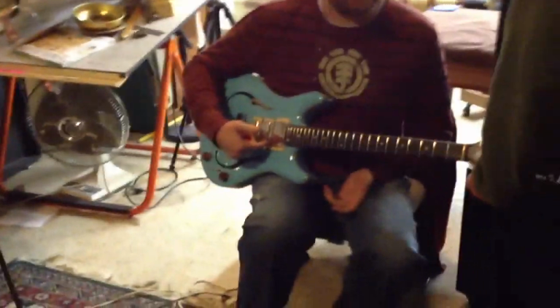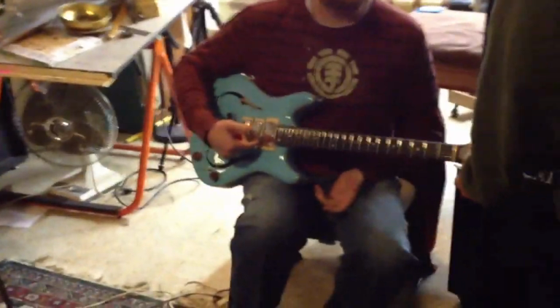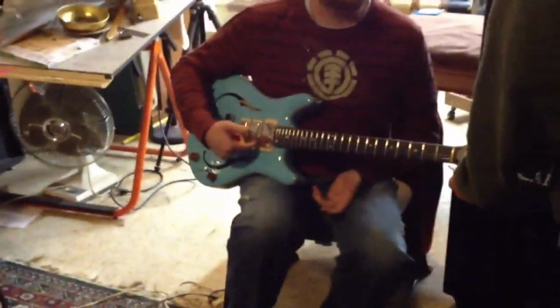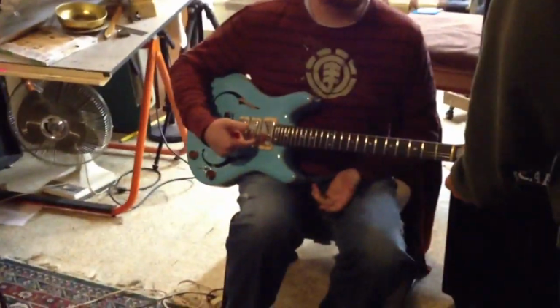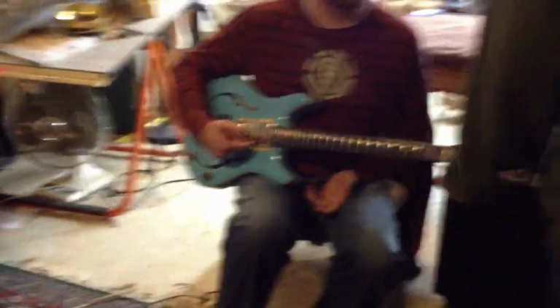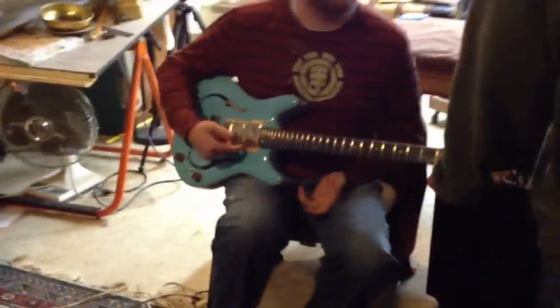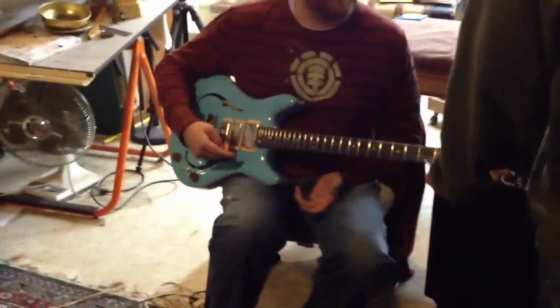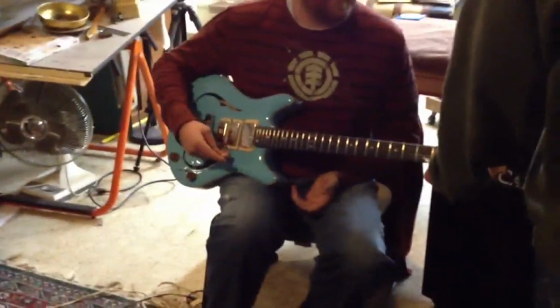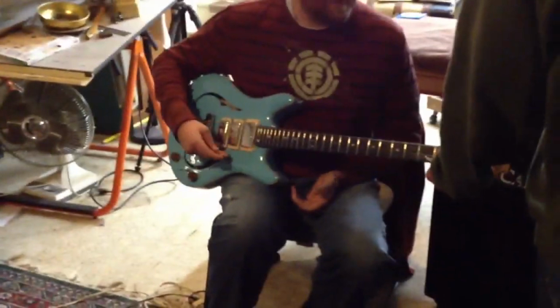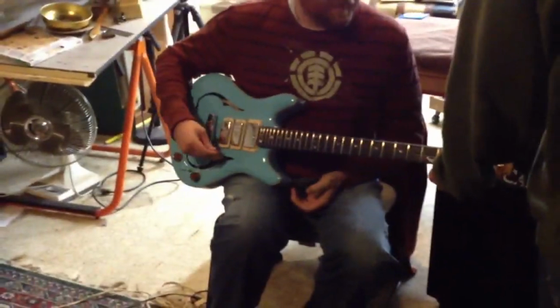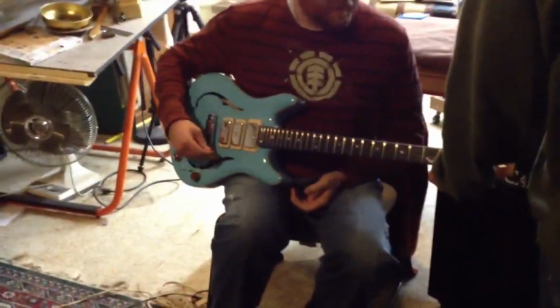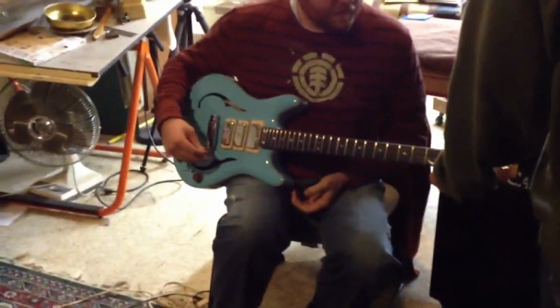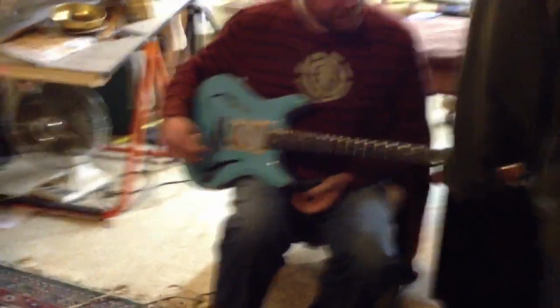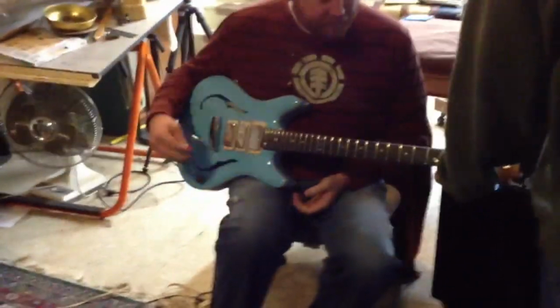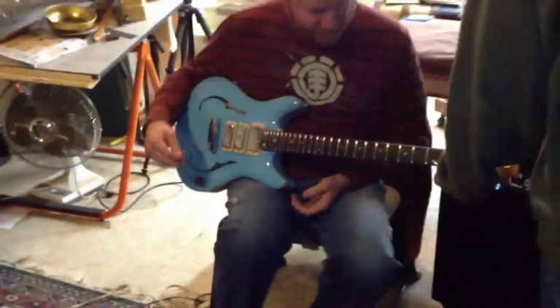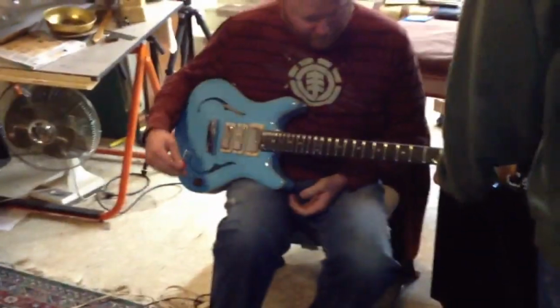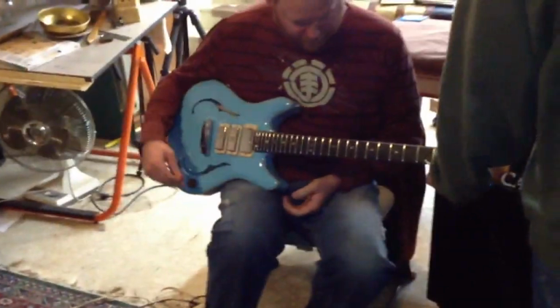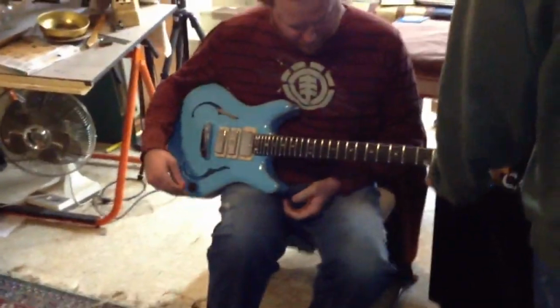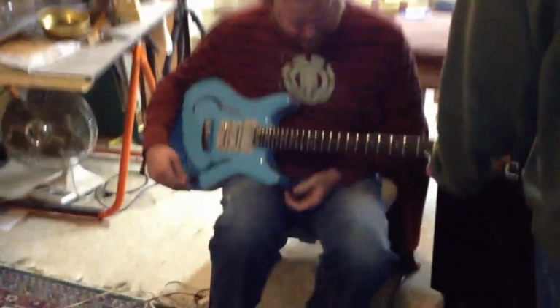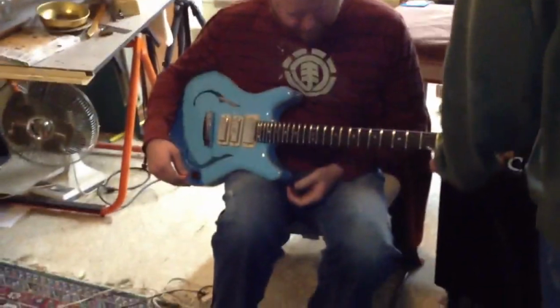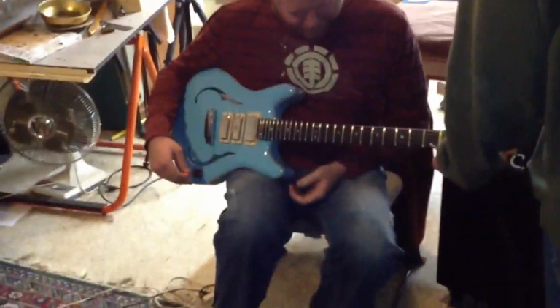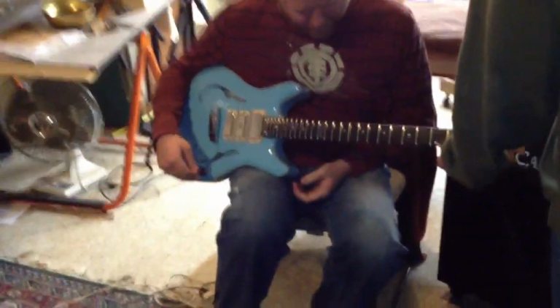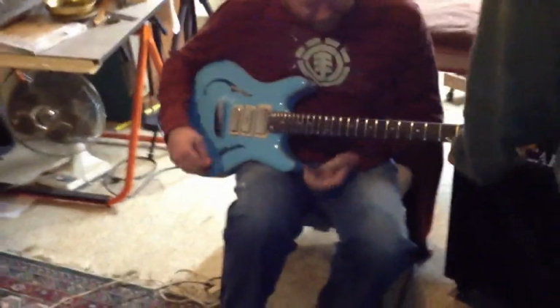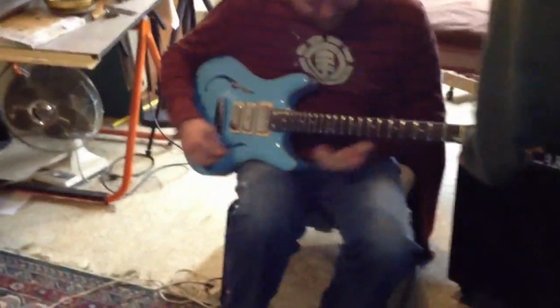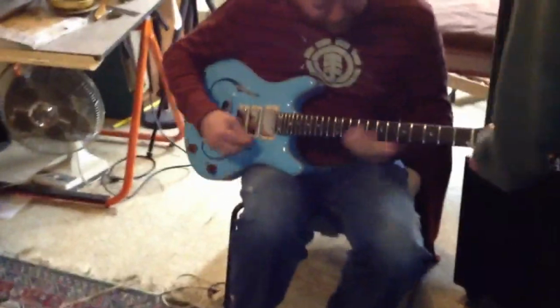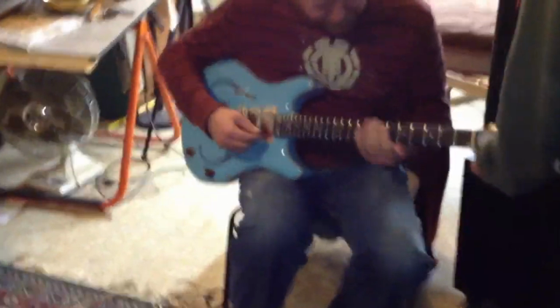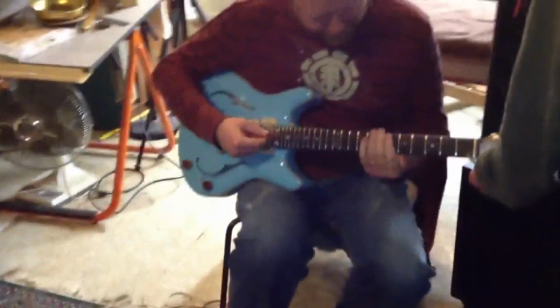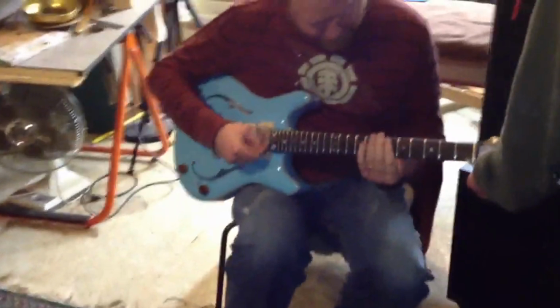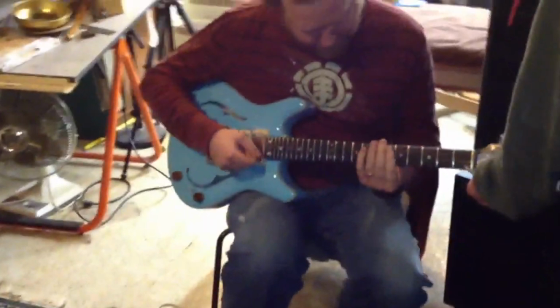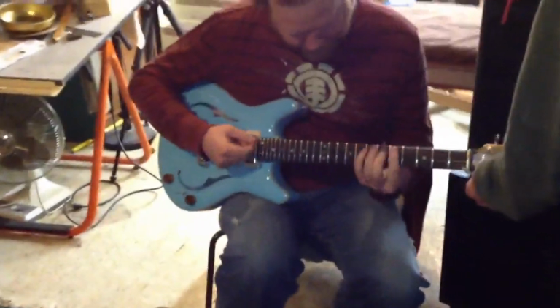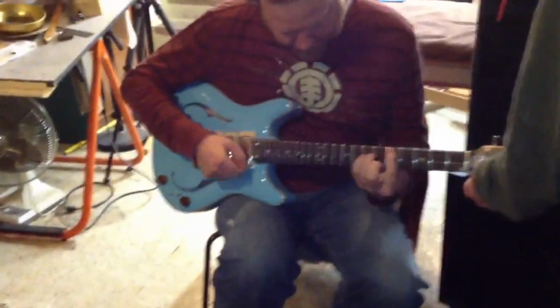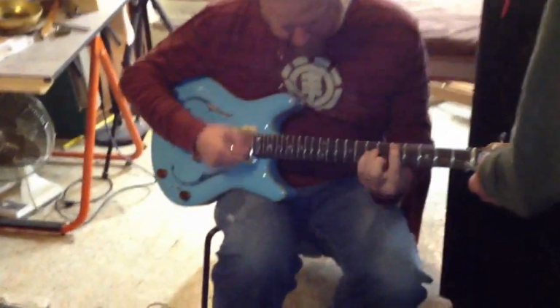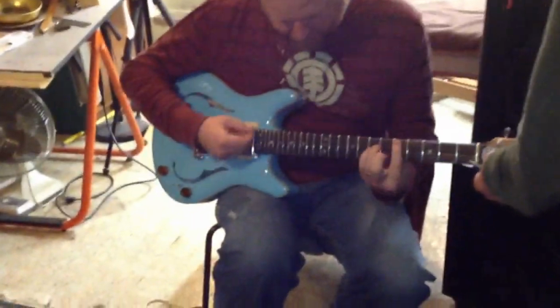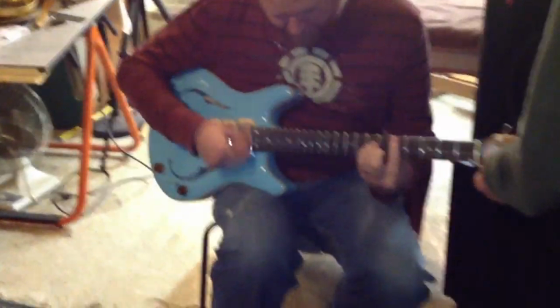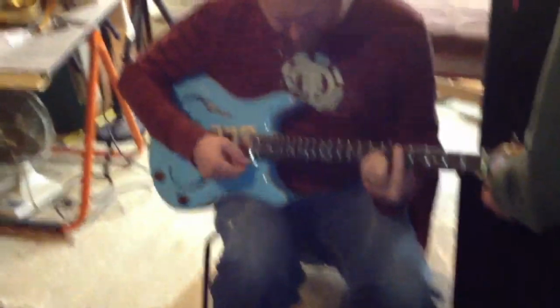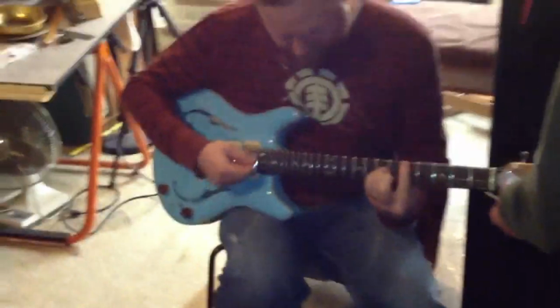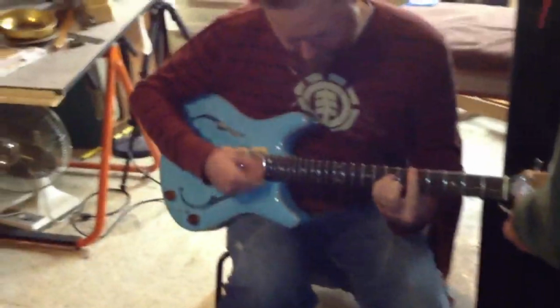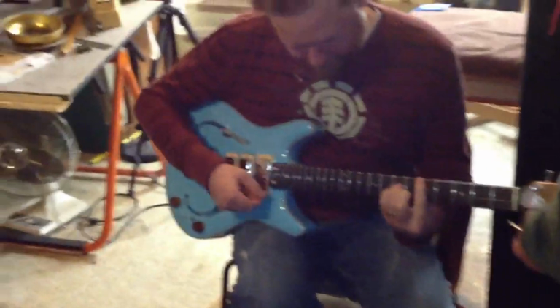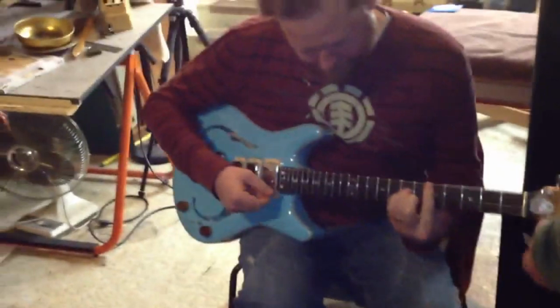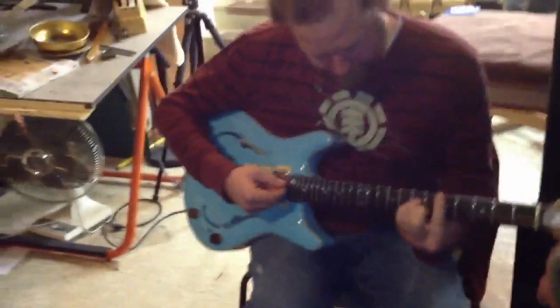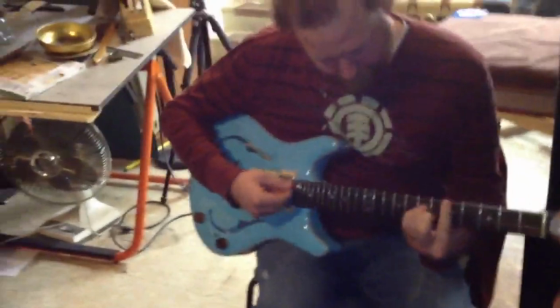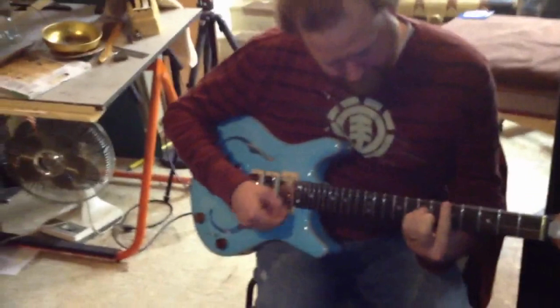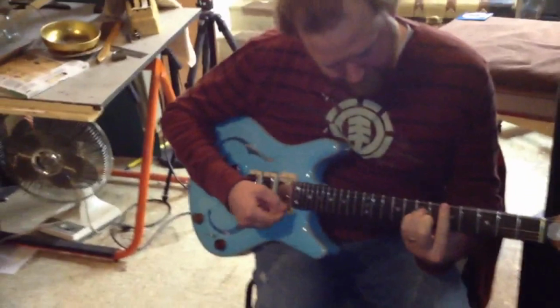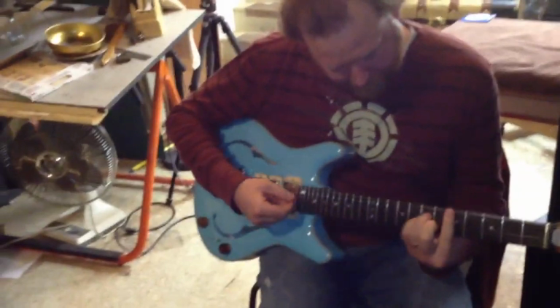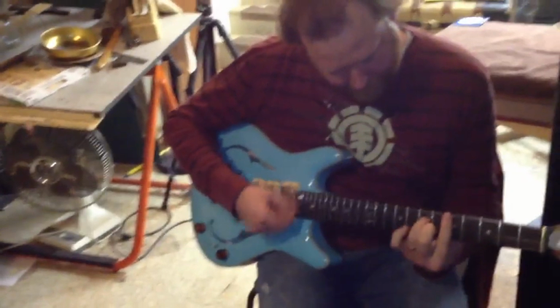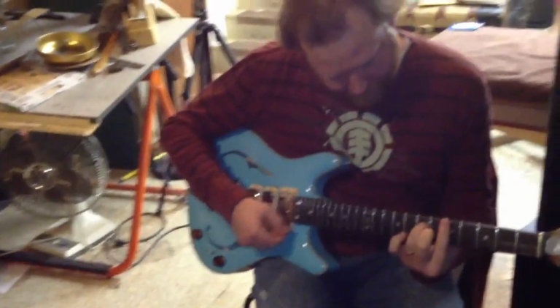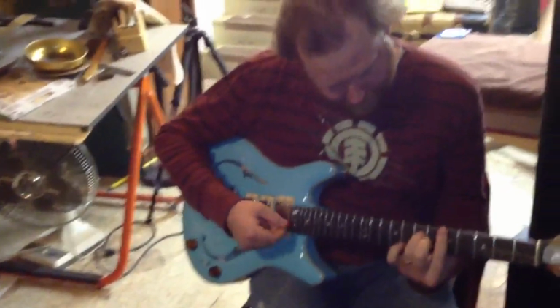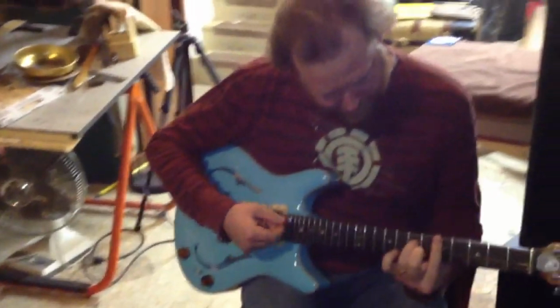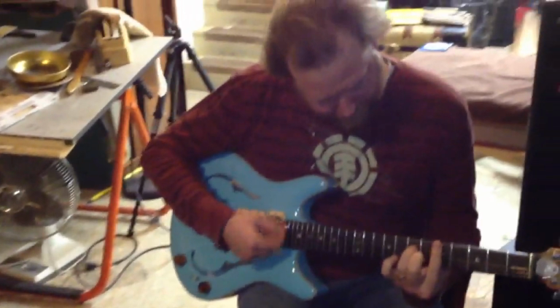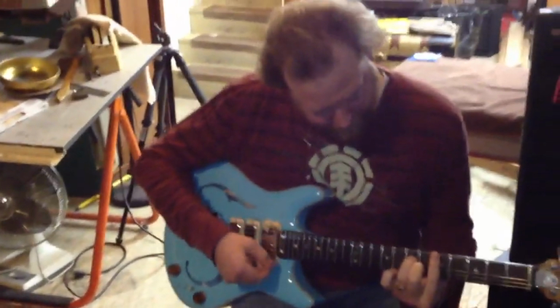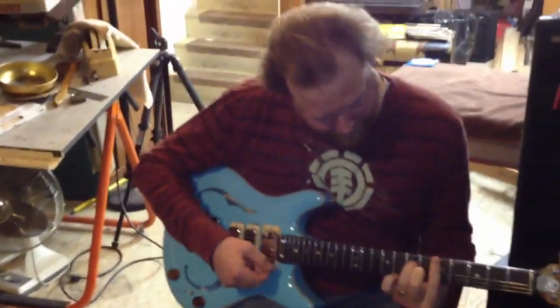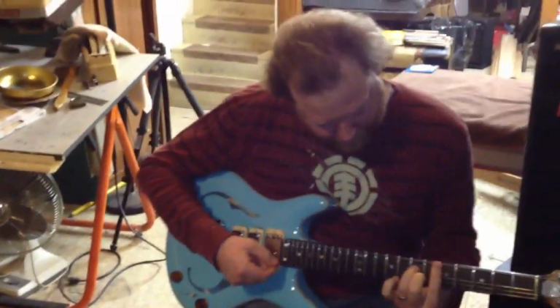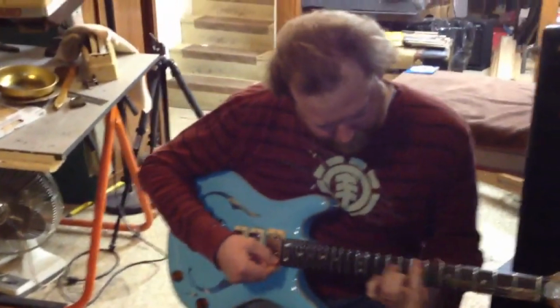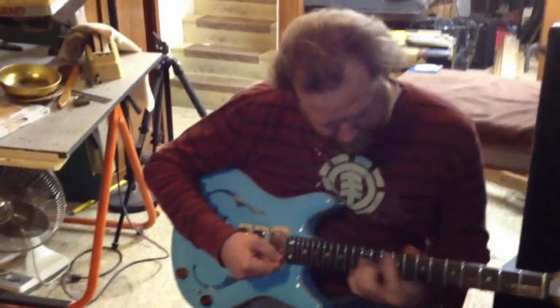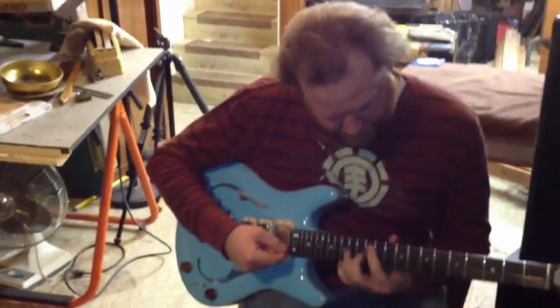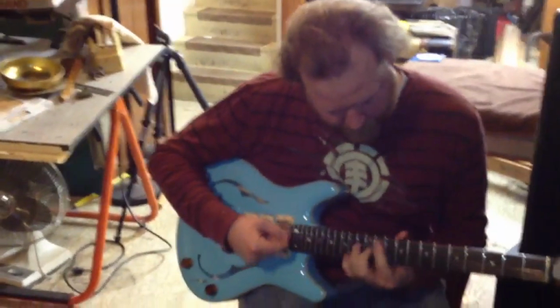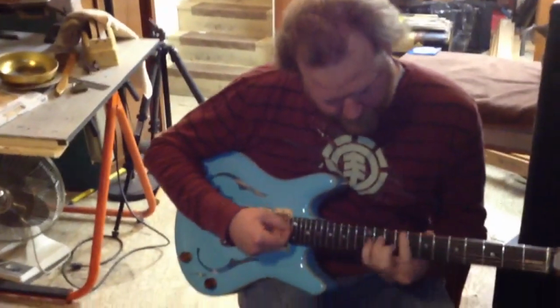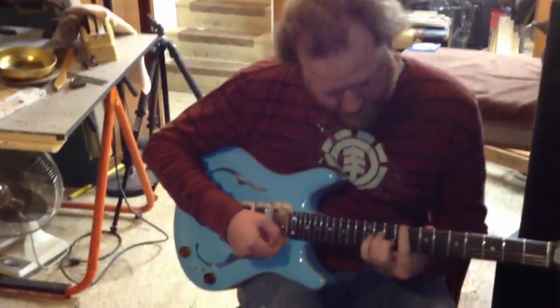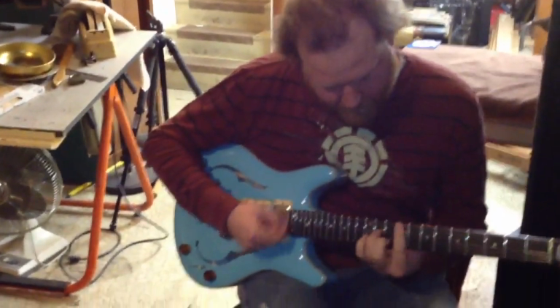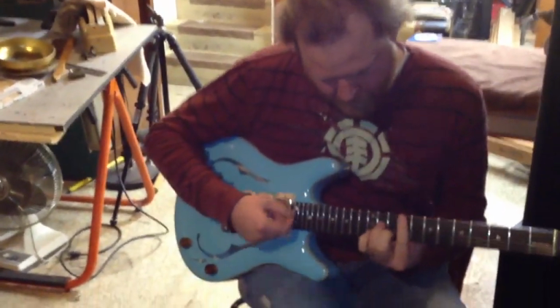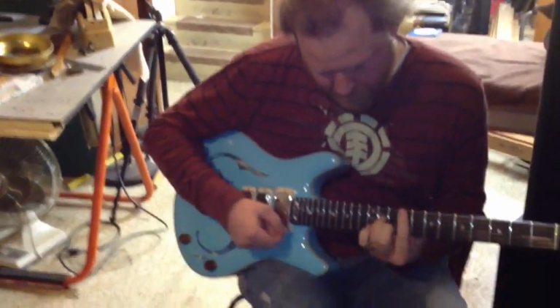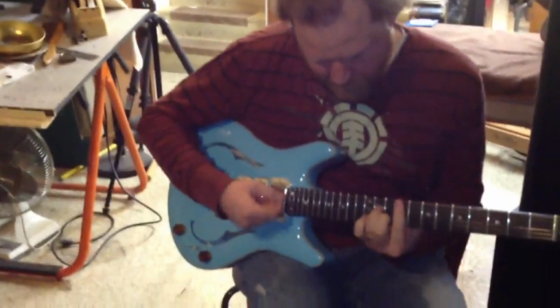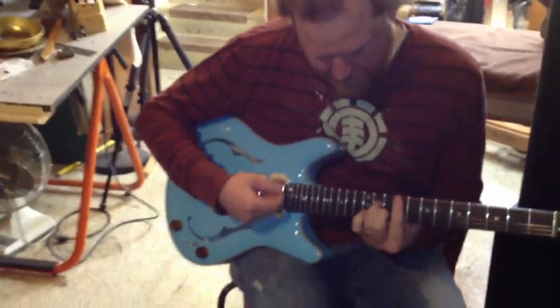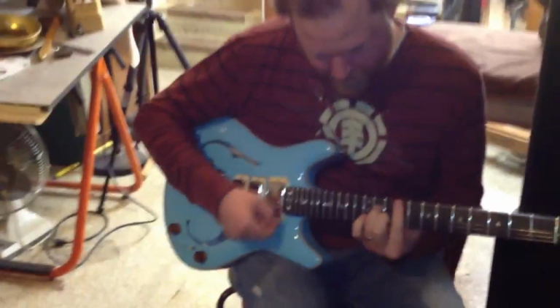Part of it is a little bit more slant than on a Fender right here. They use little string guards. How's that feel? It's amazing.